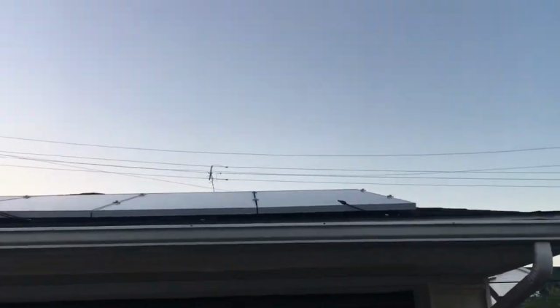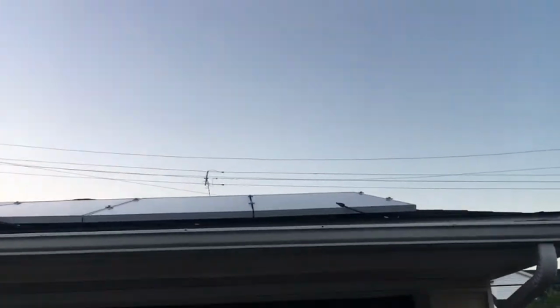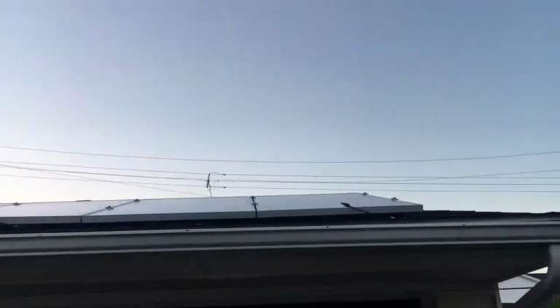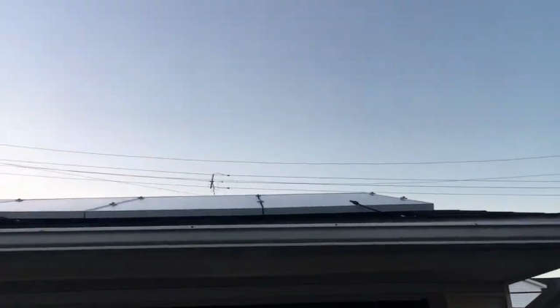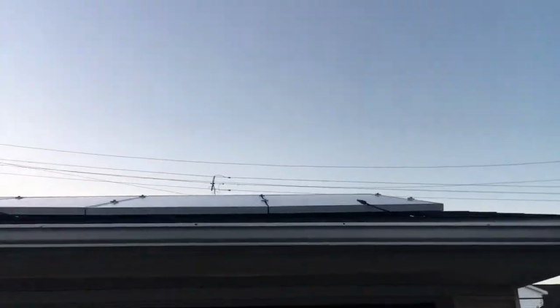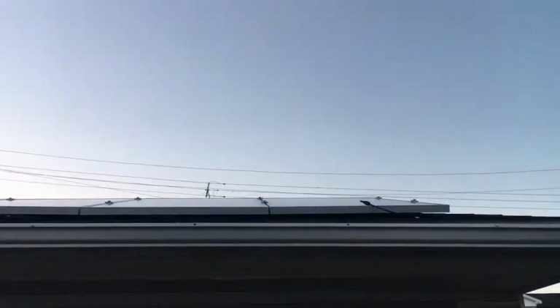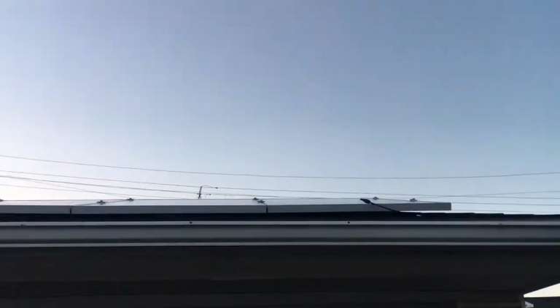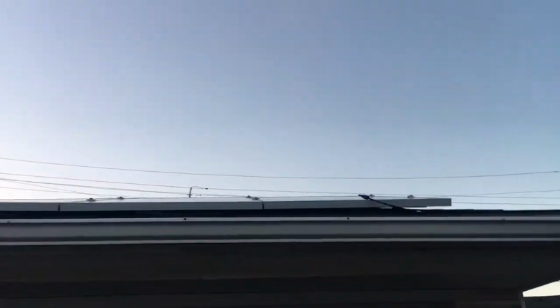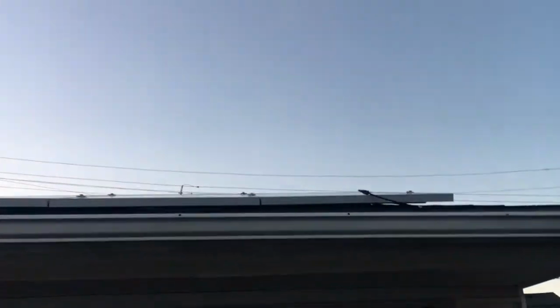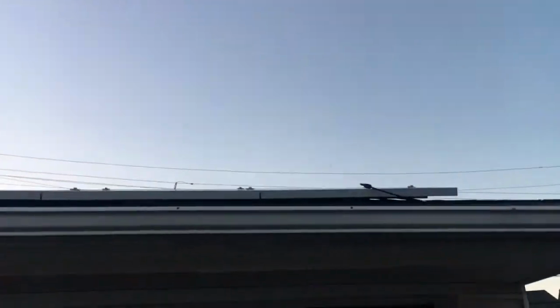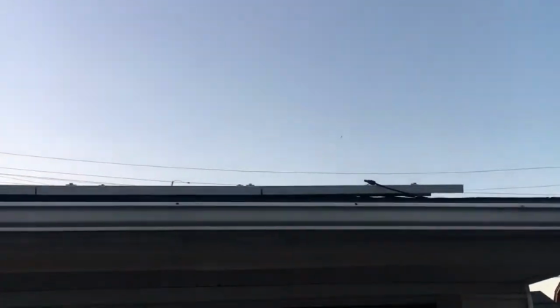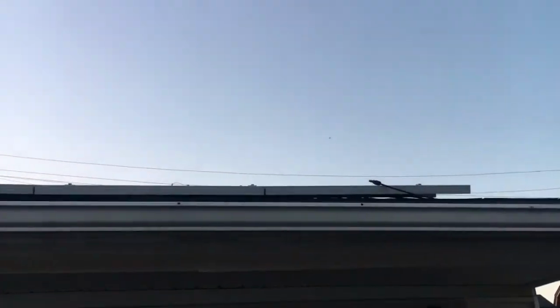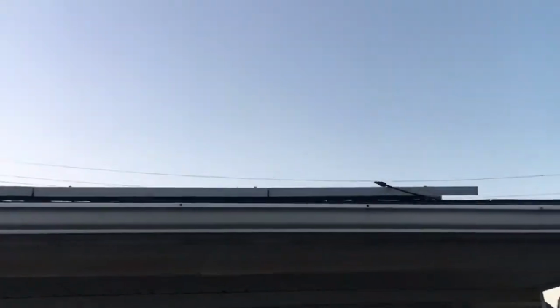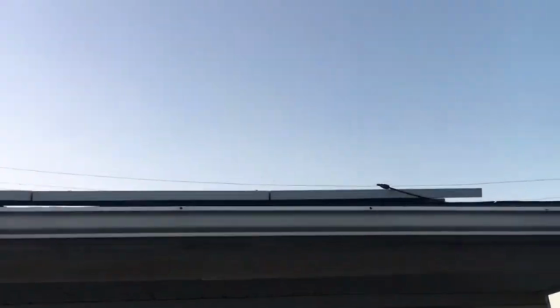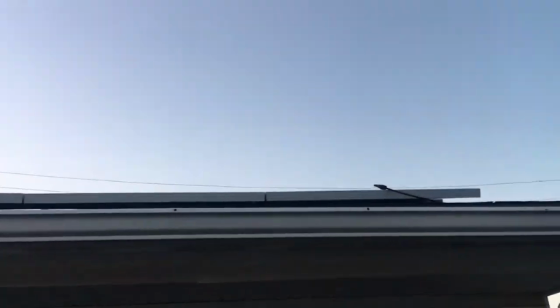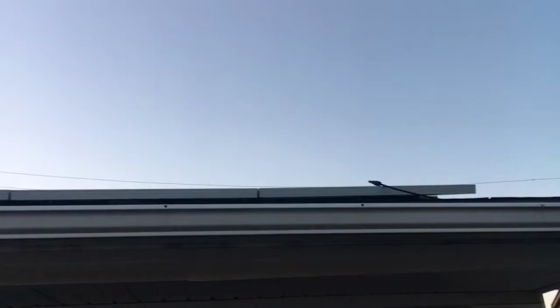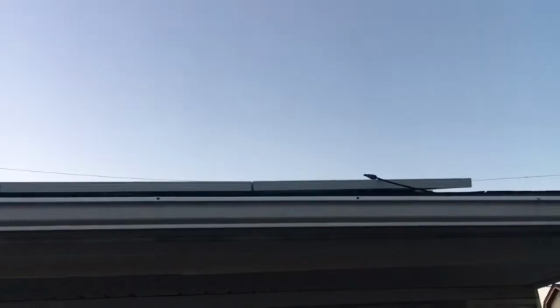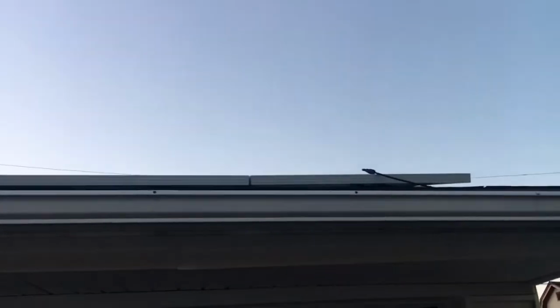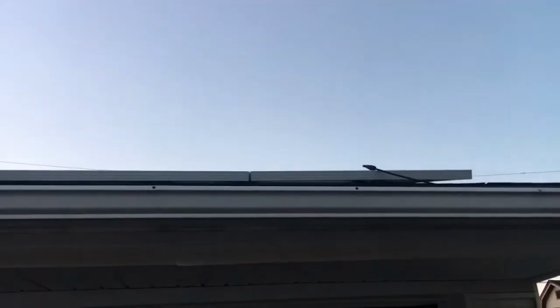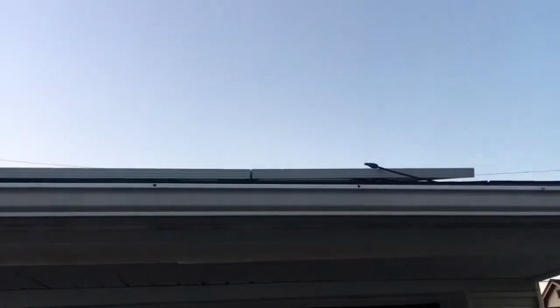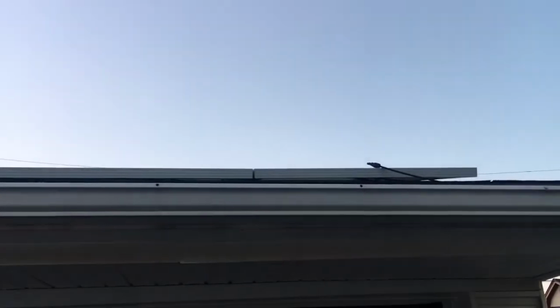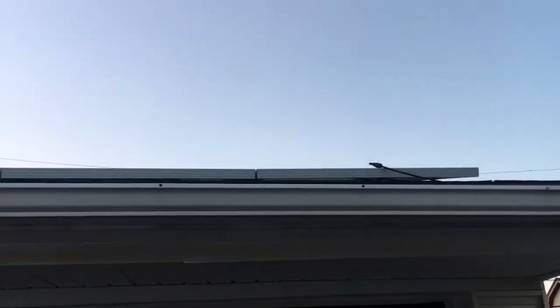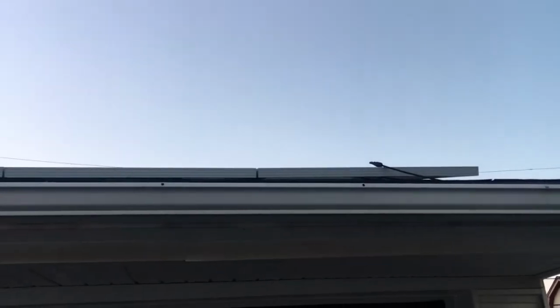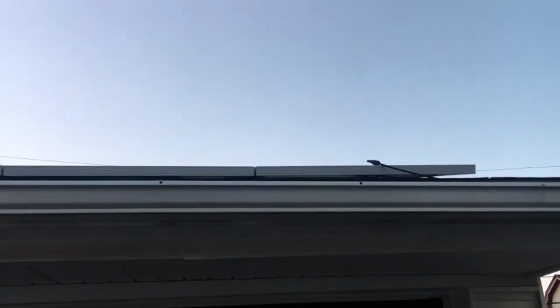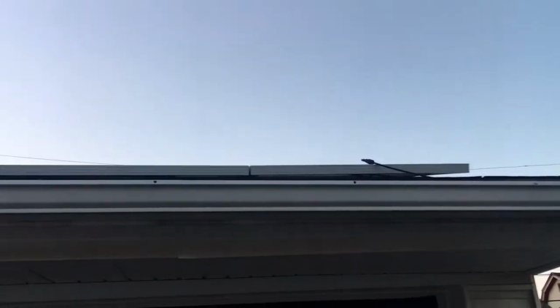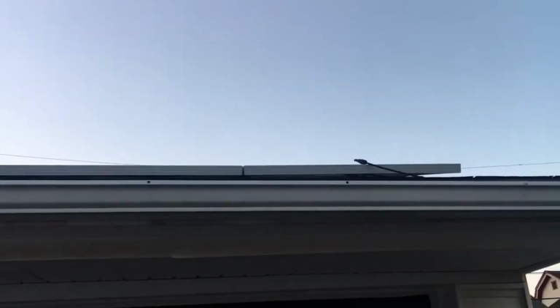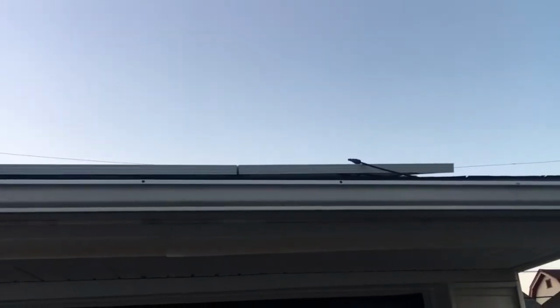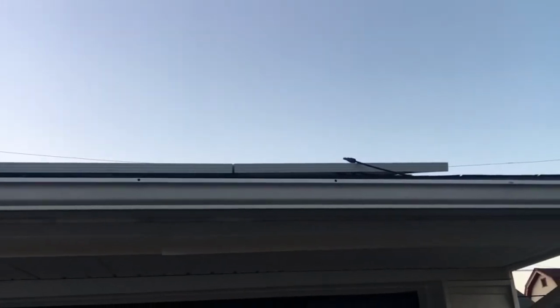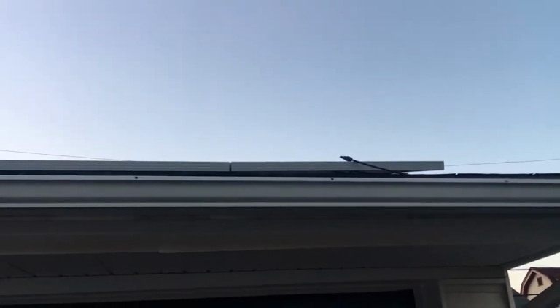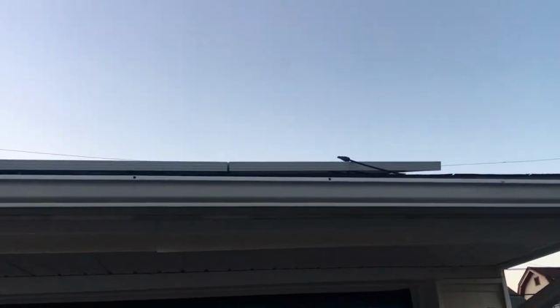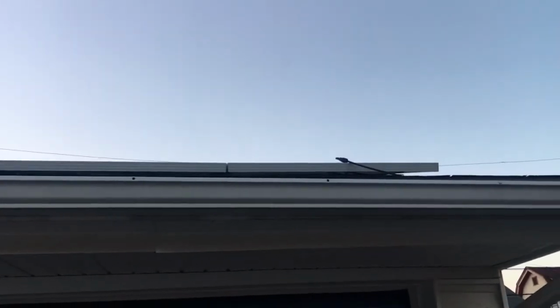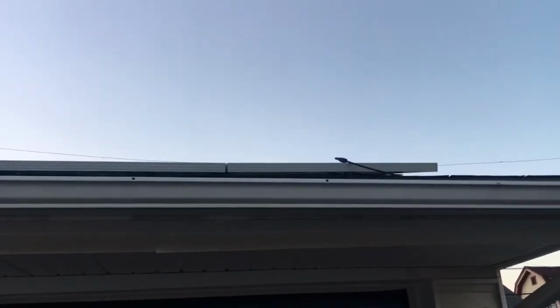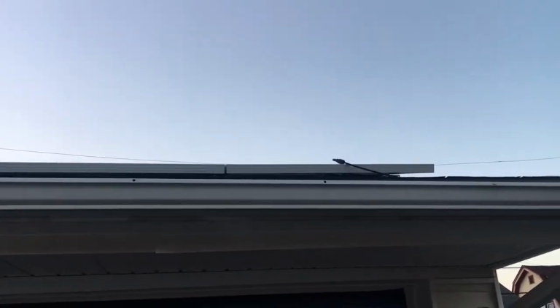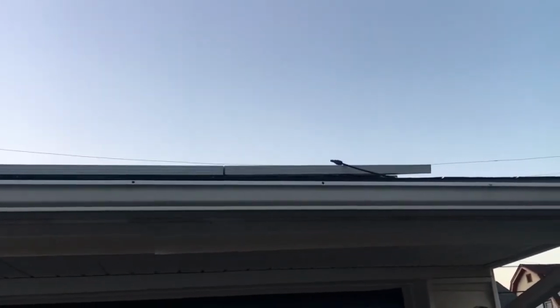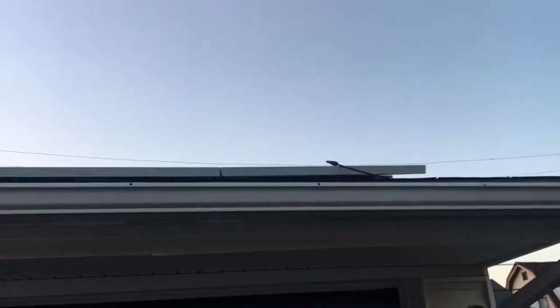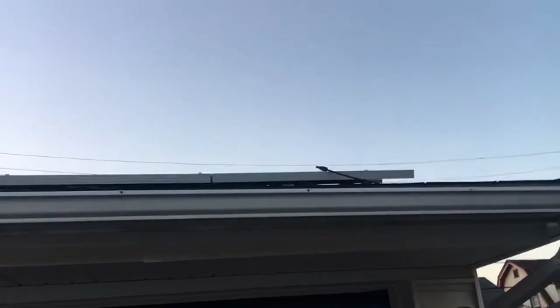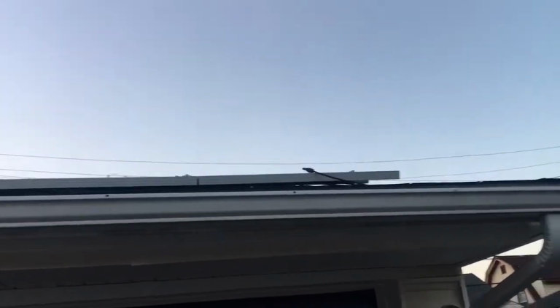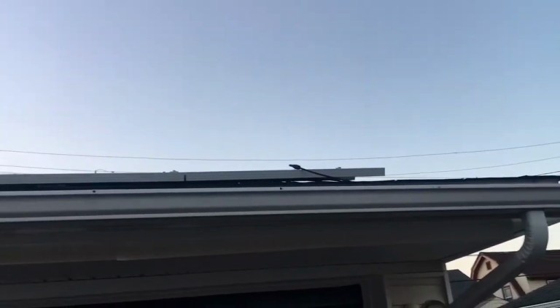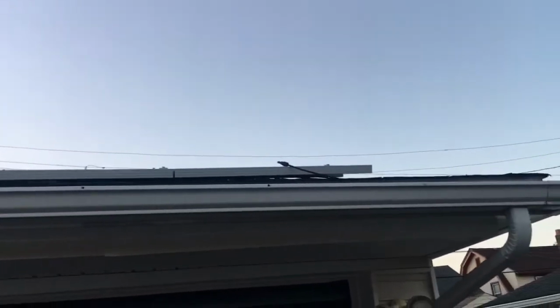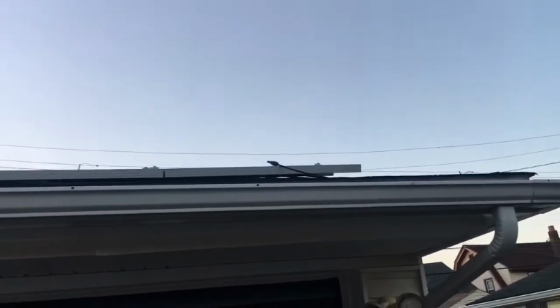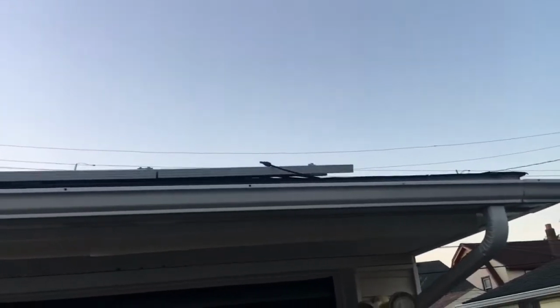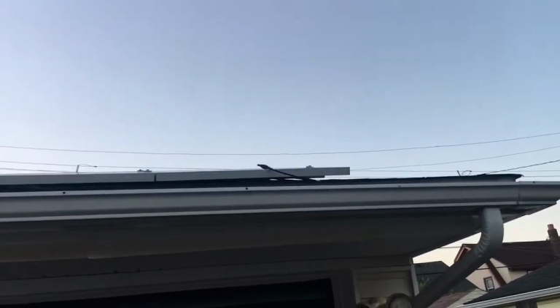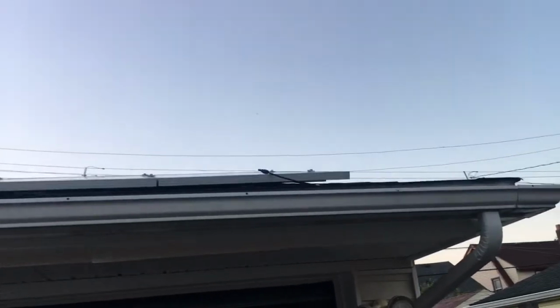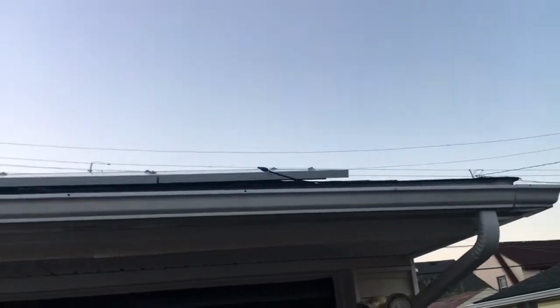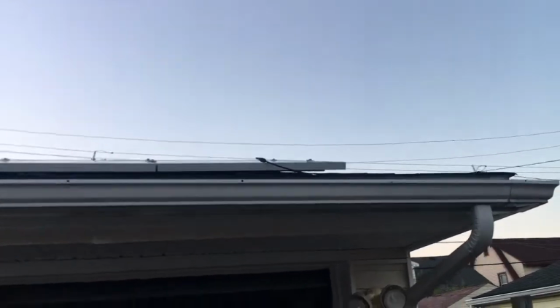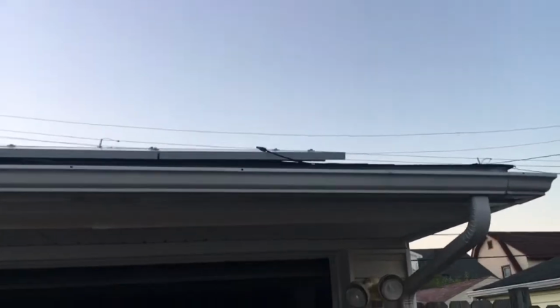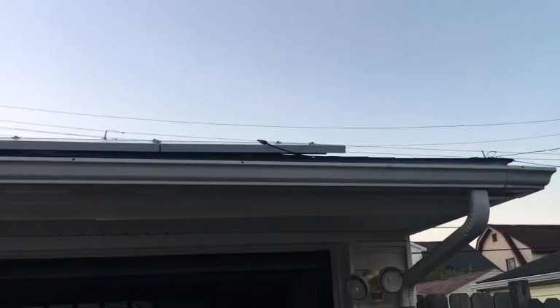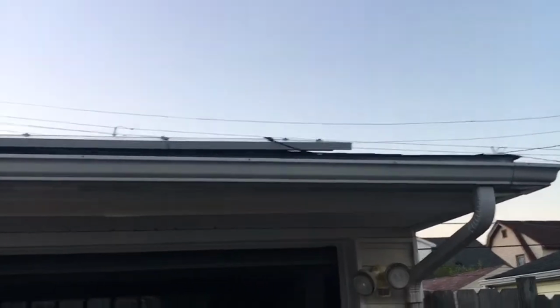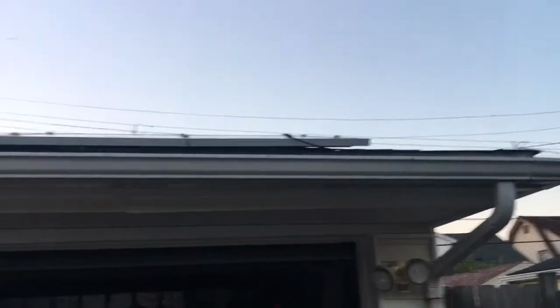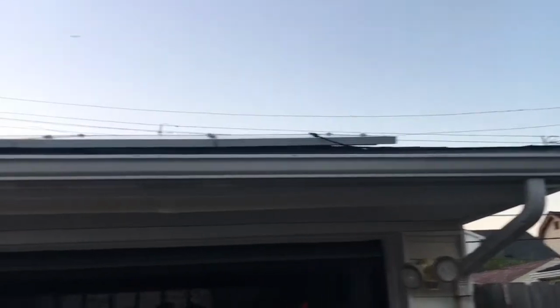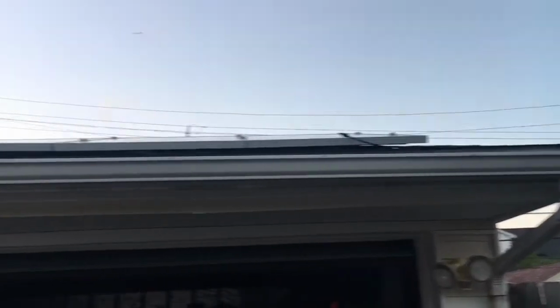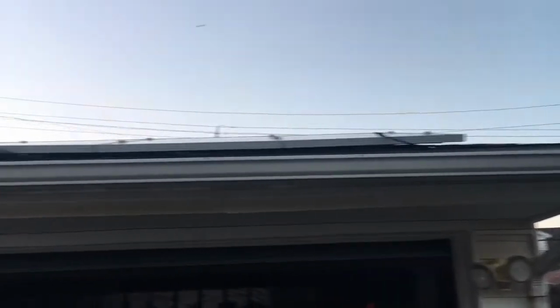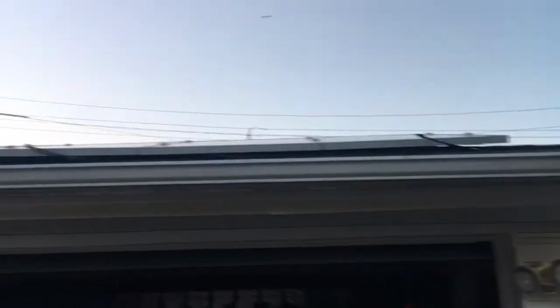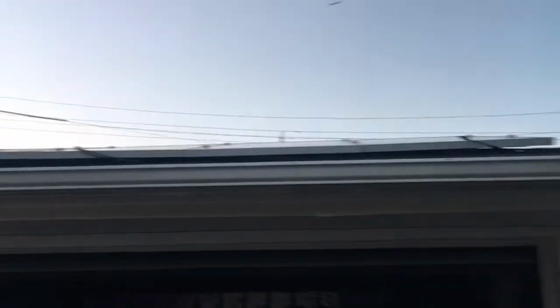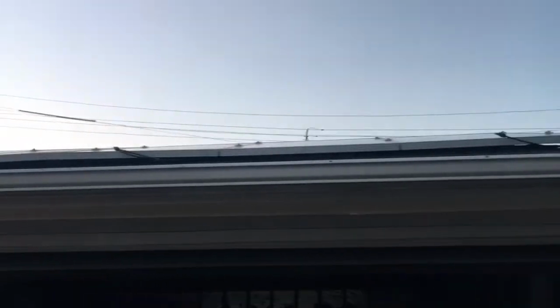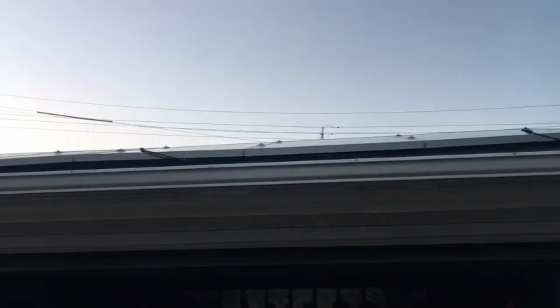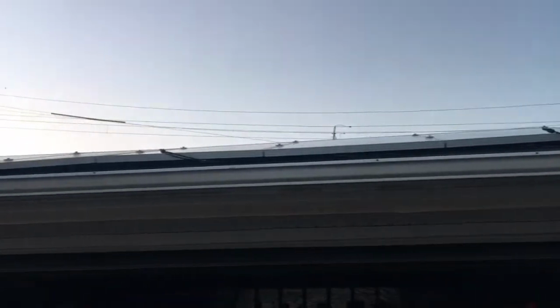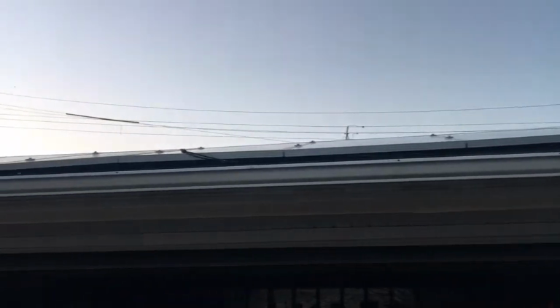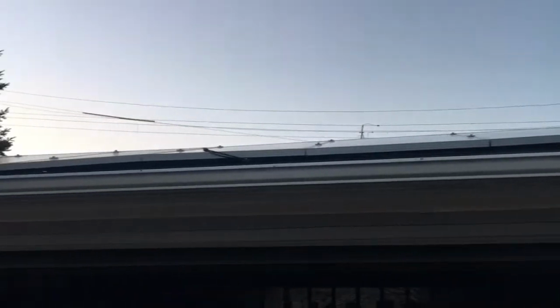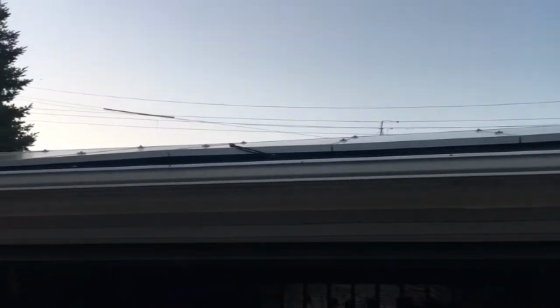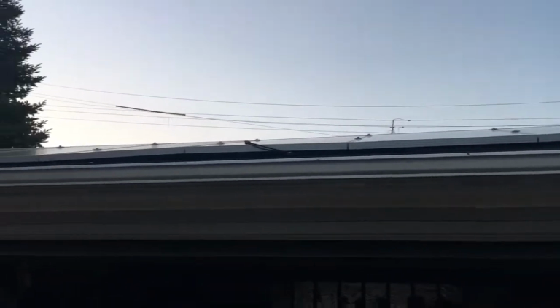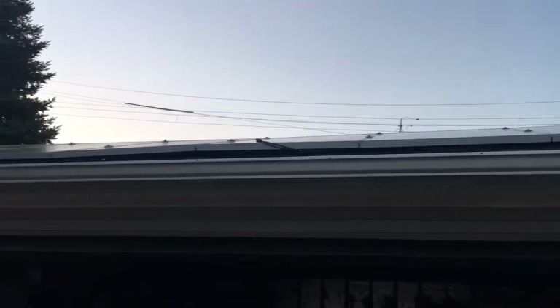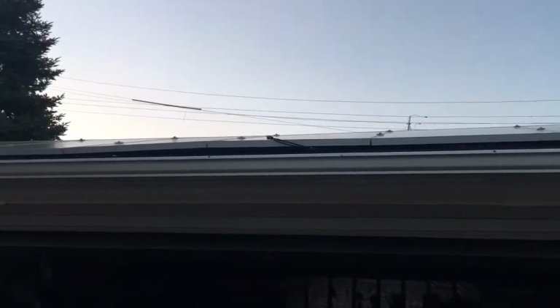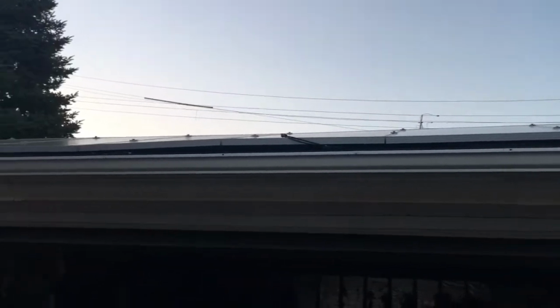Got a nice little gap in between there. It's hard to see, but it's about two to three inches gap.